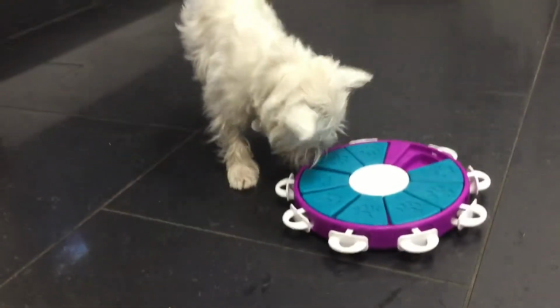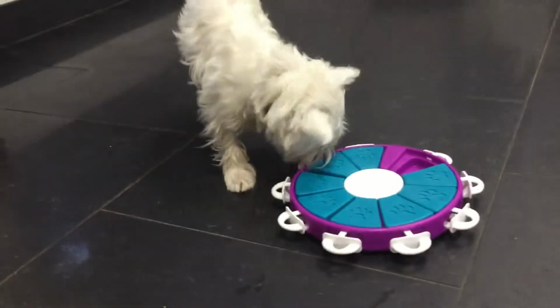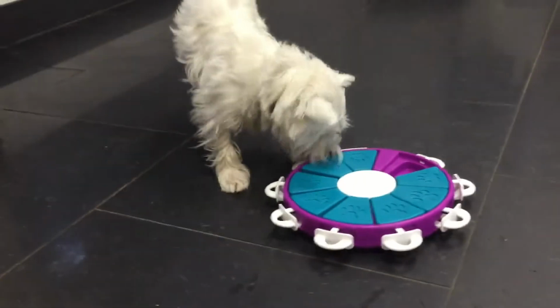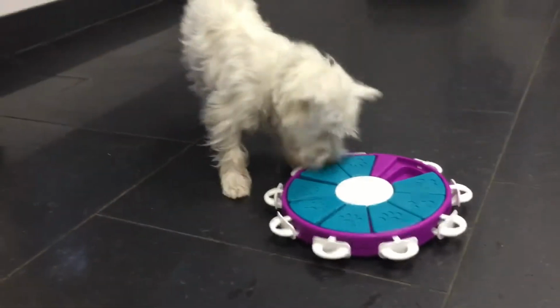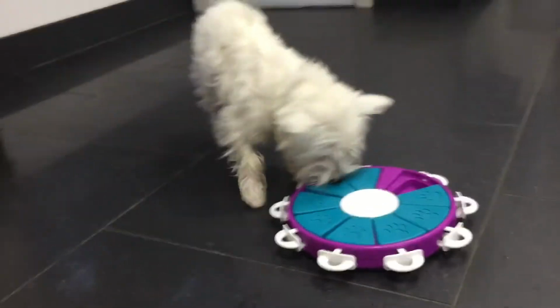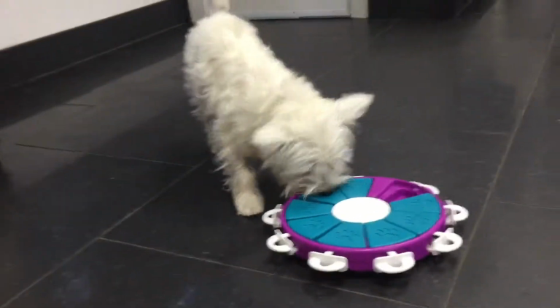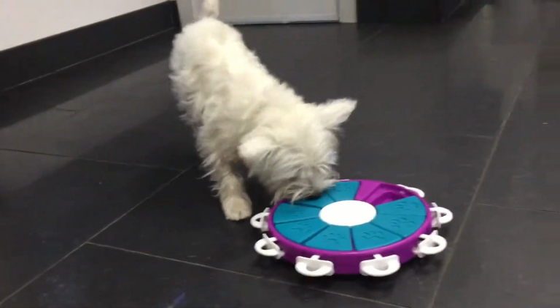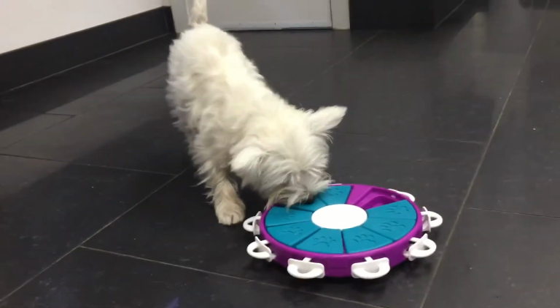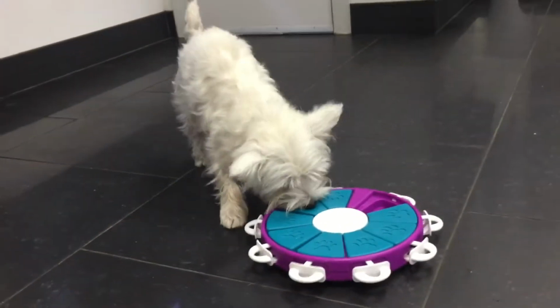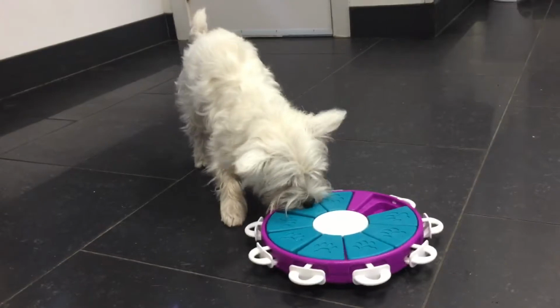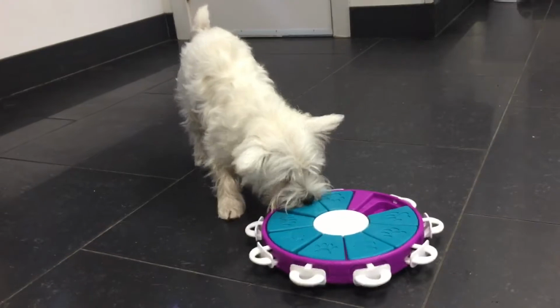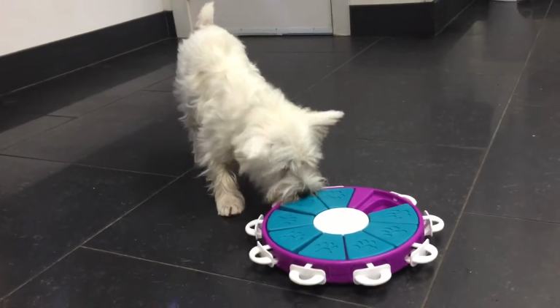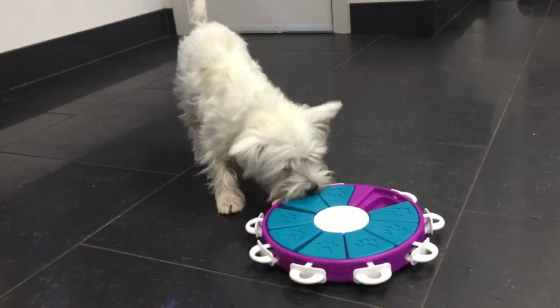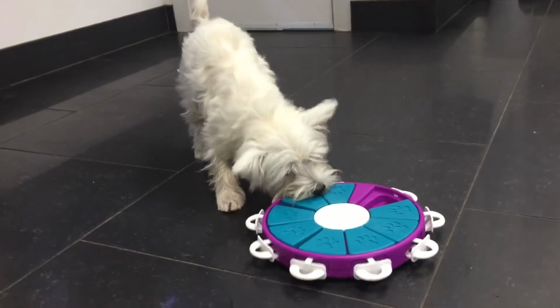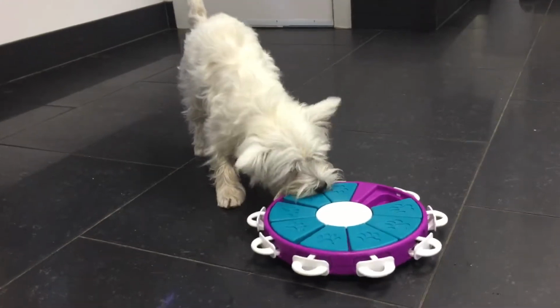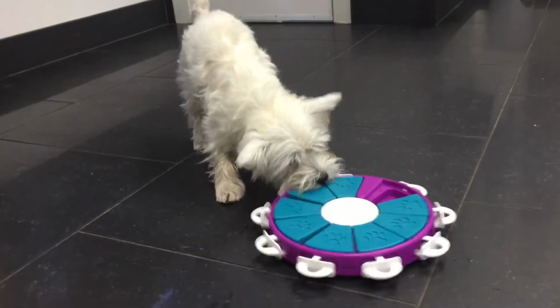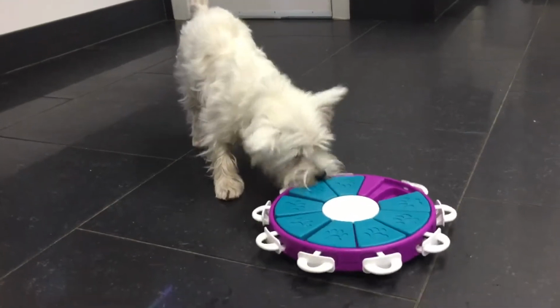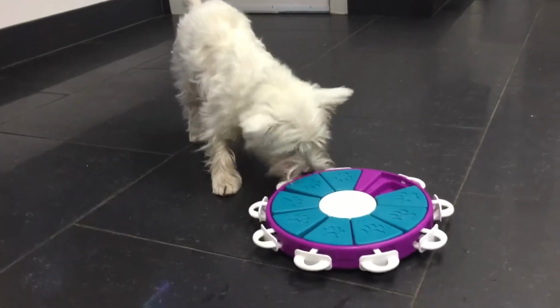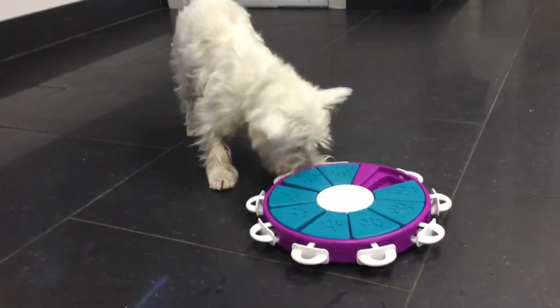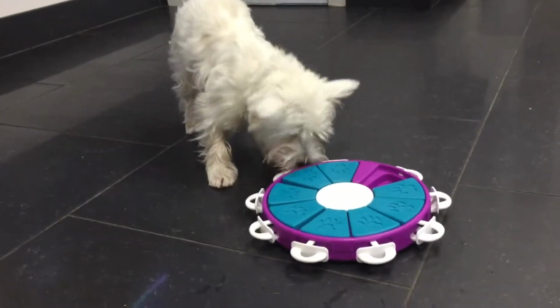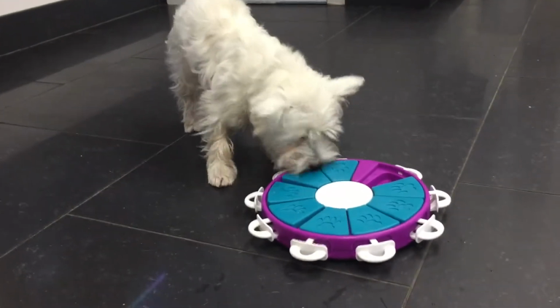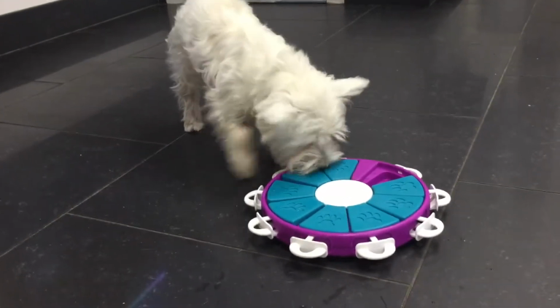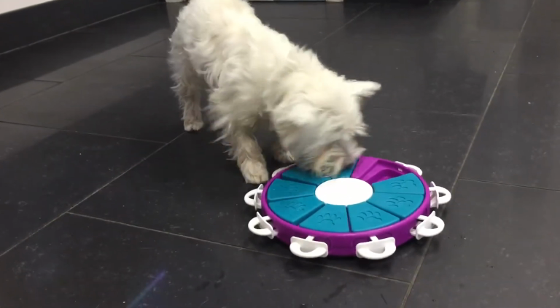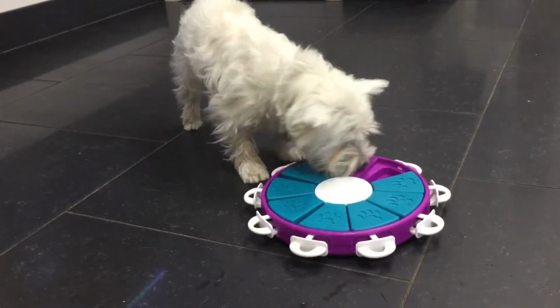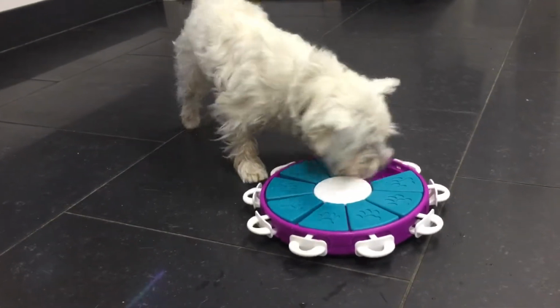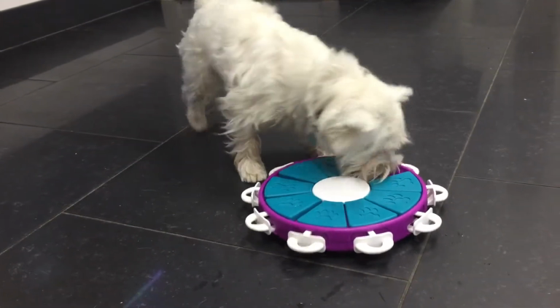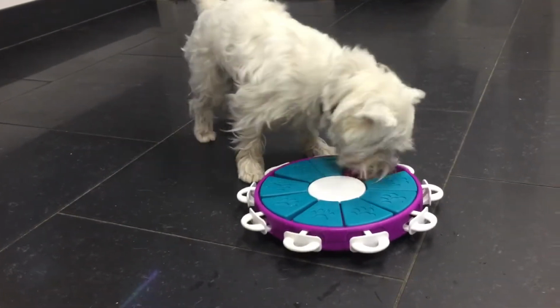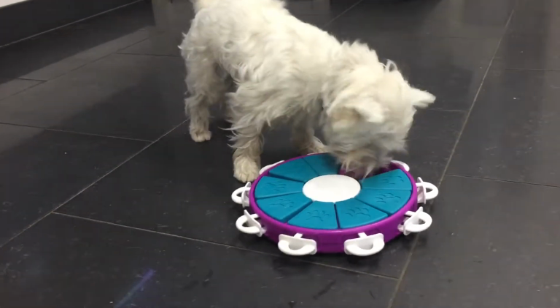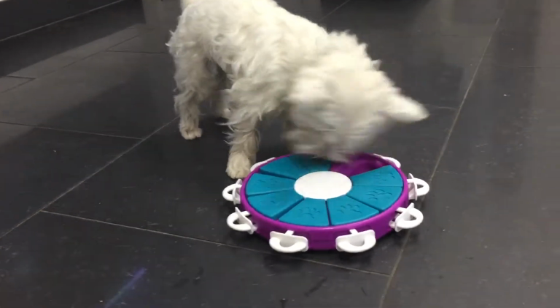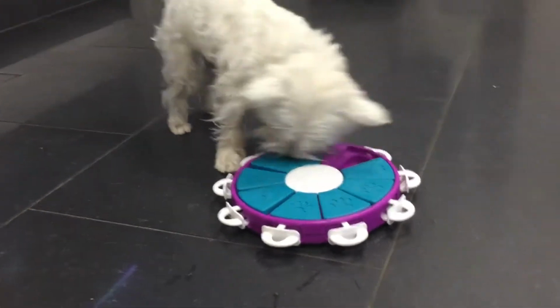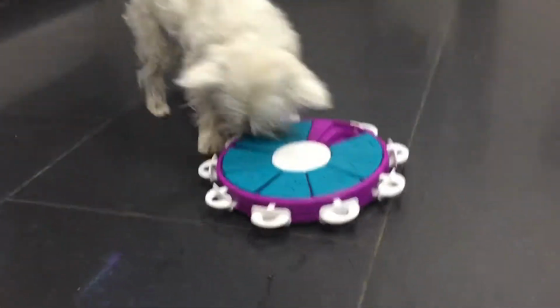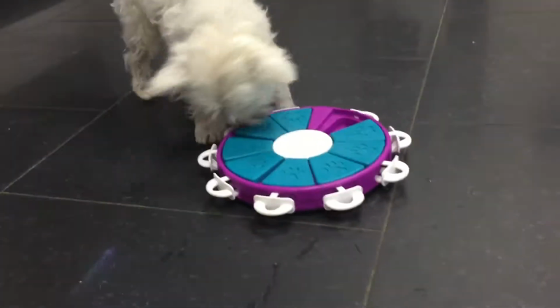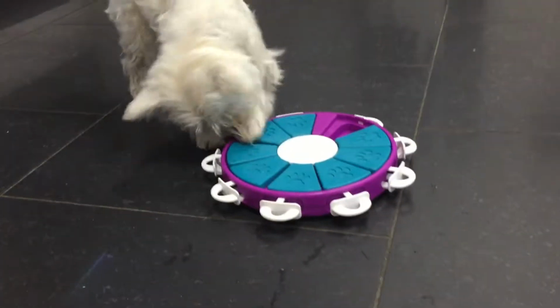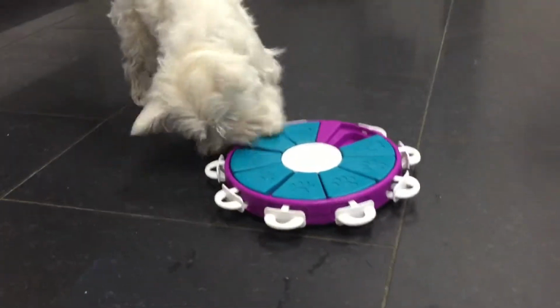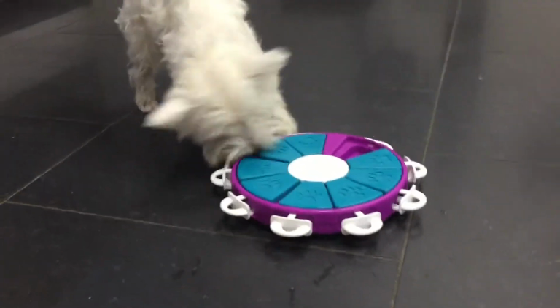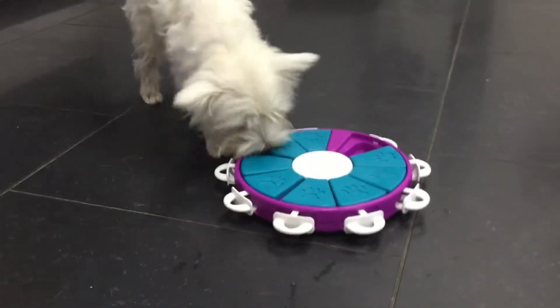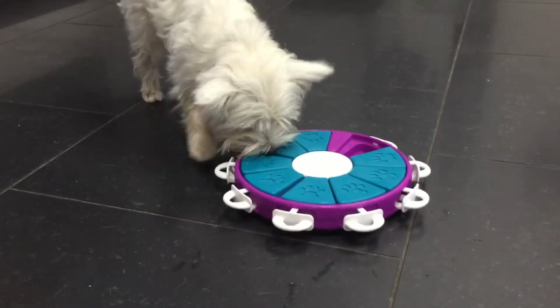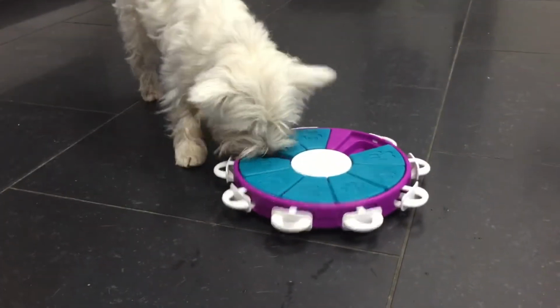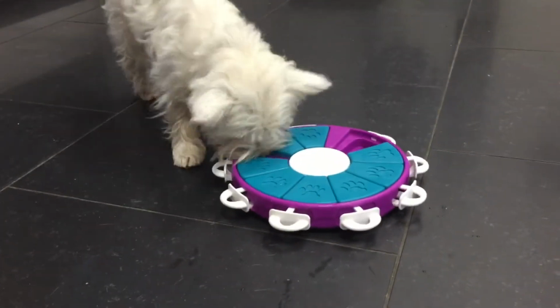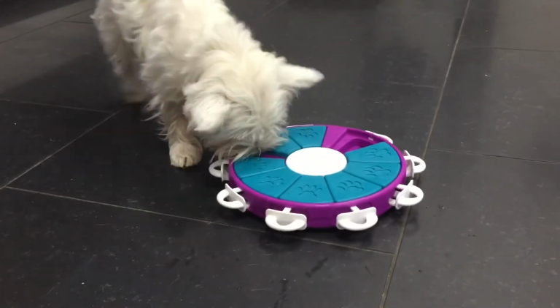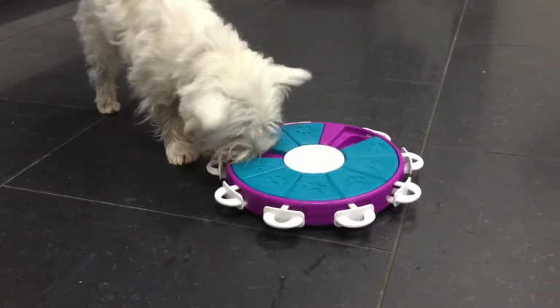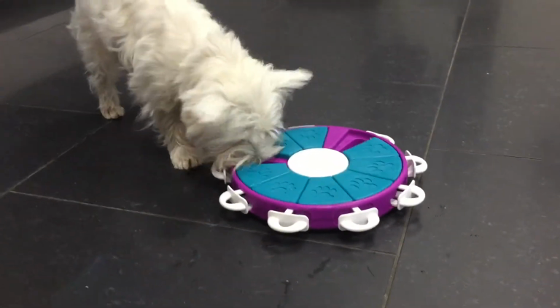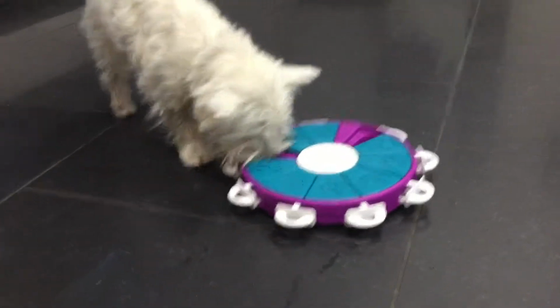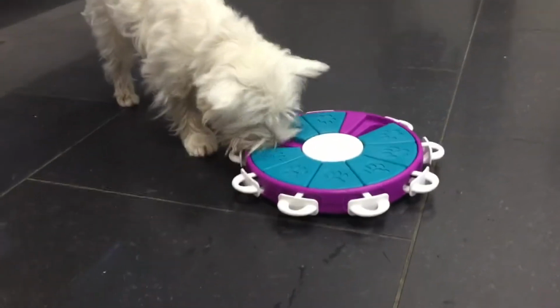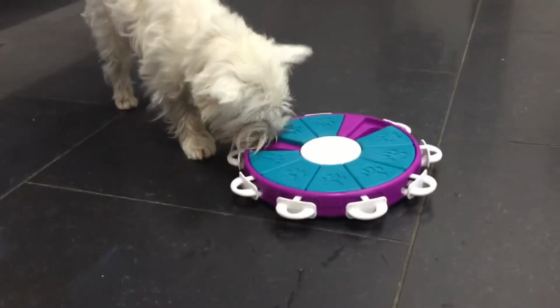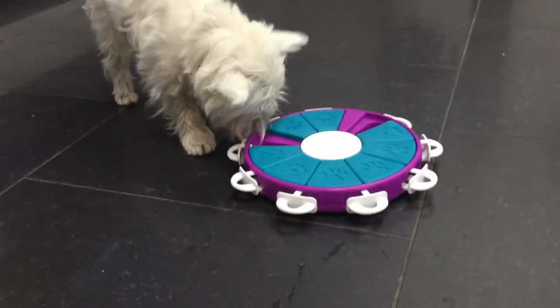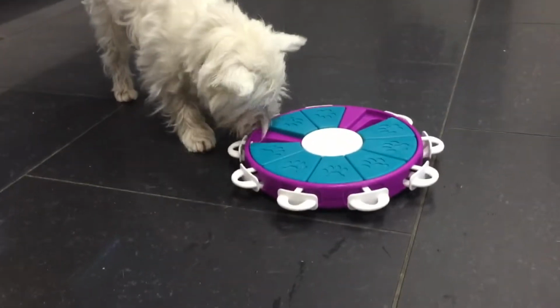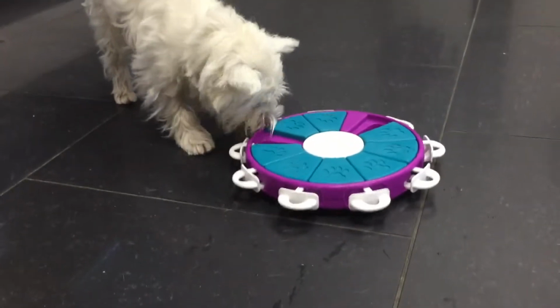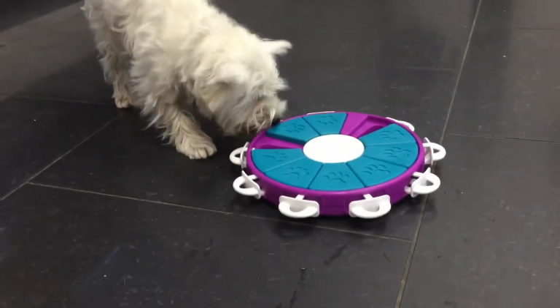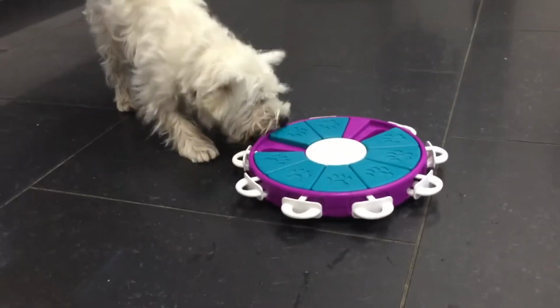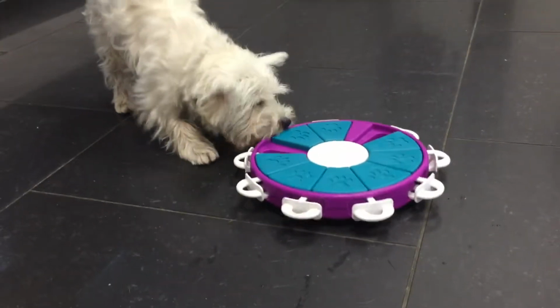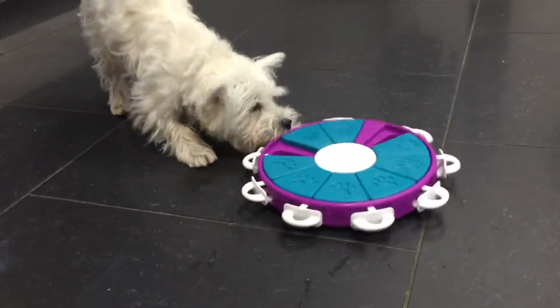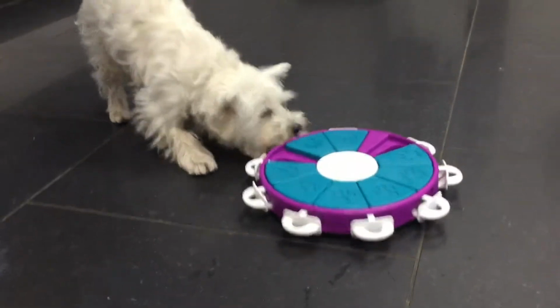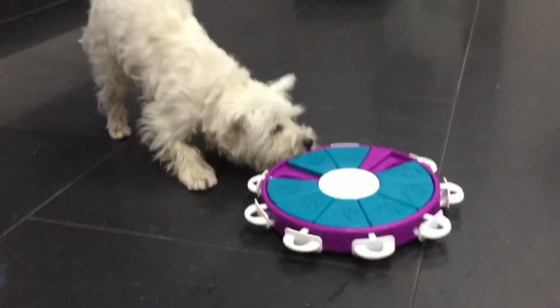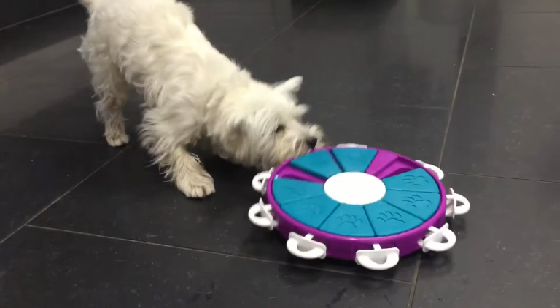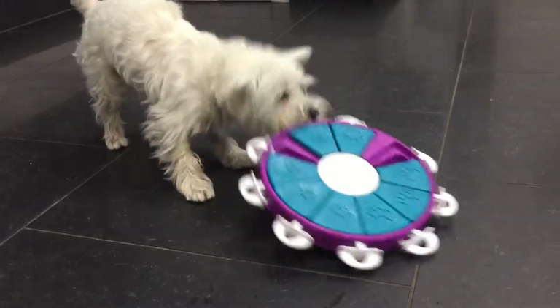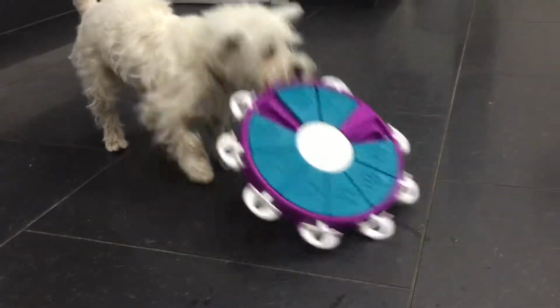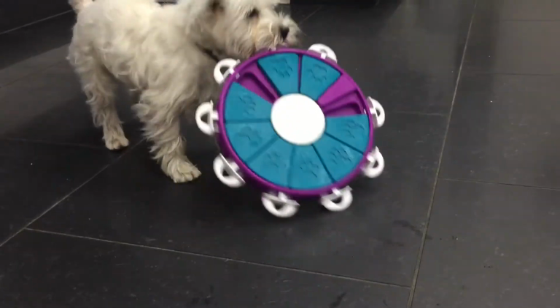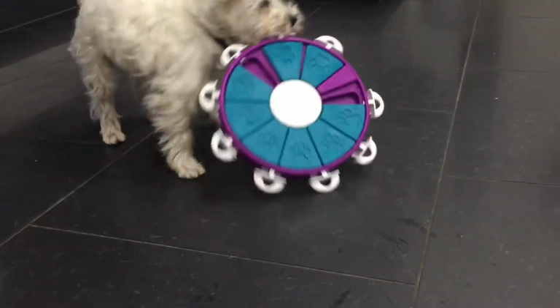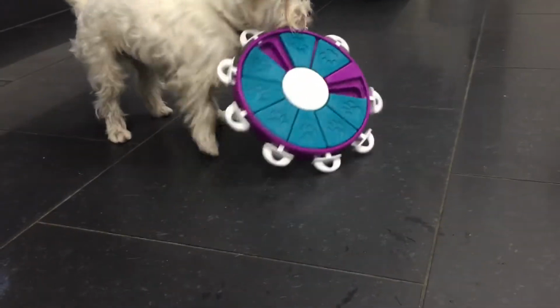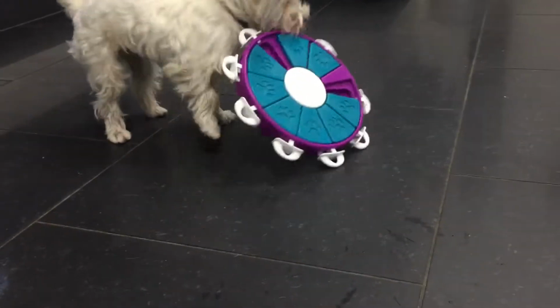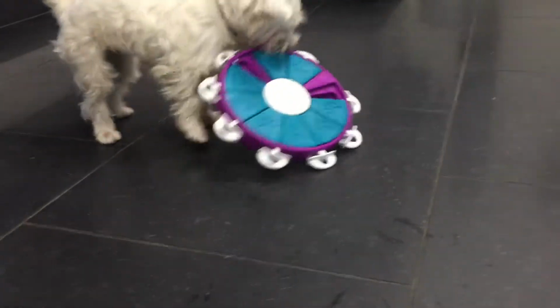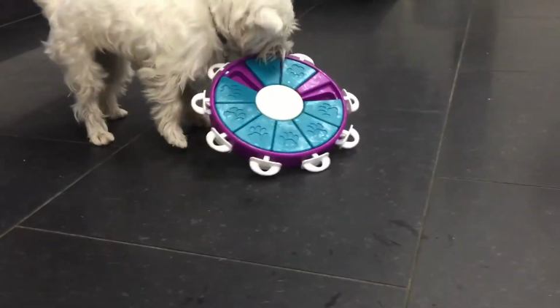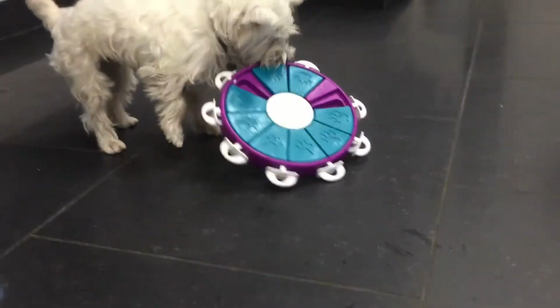Well done, Ms. Maddie. I already know she's found the majority of the treats. She's a smart cookie.